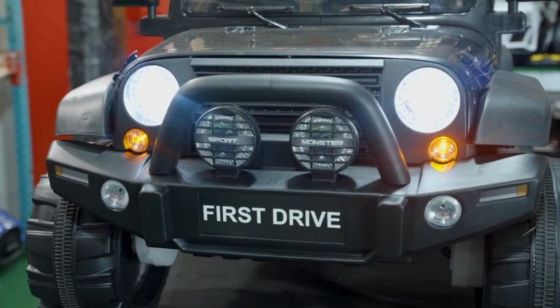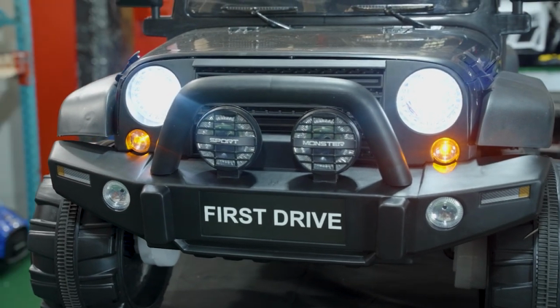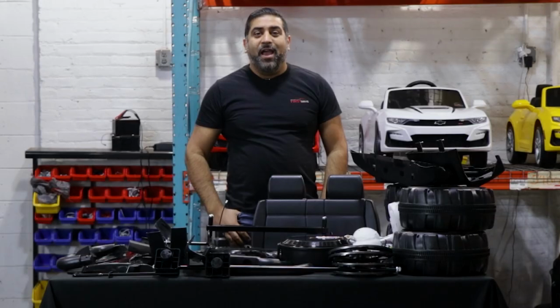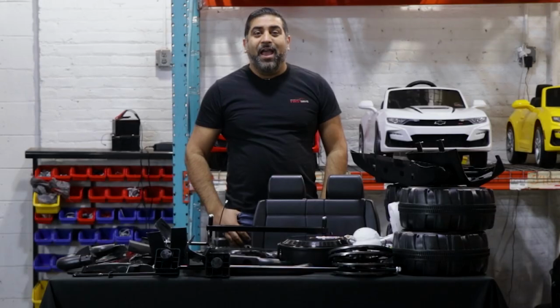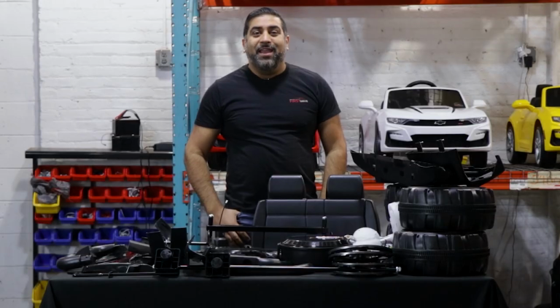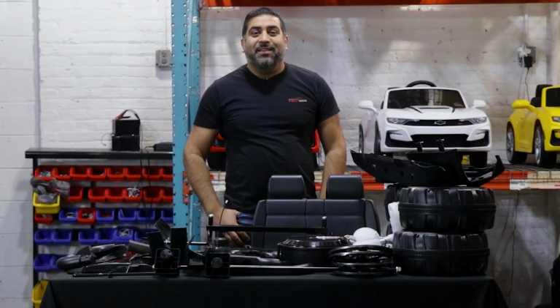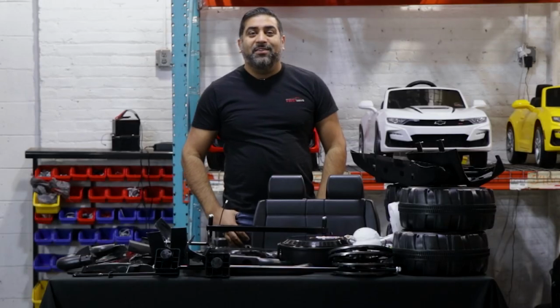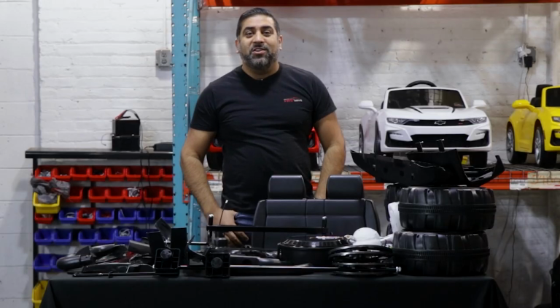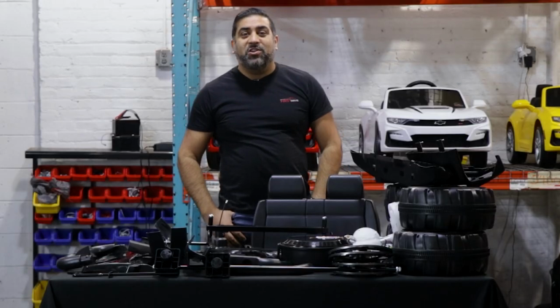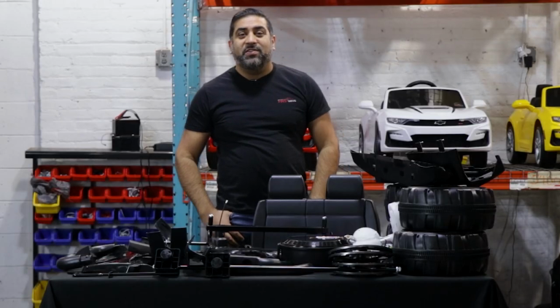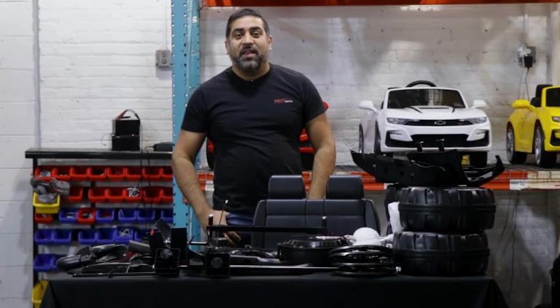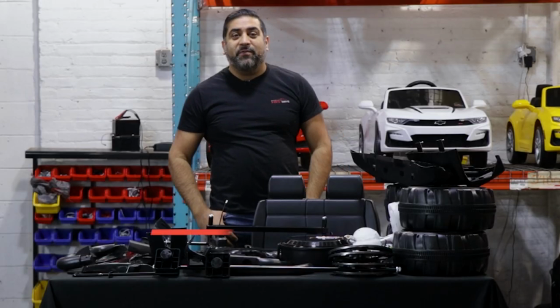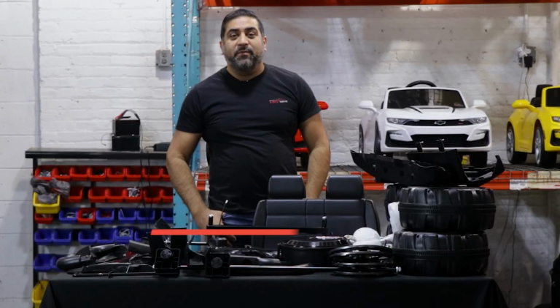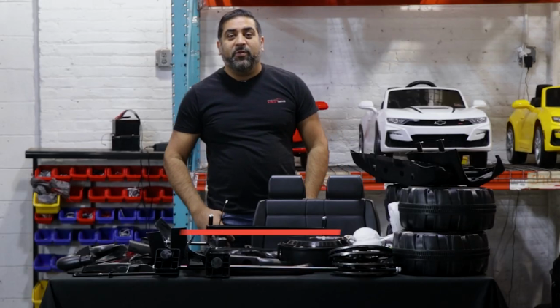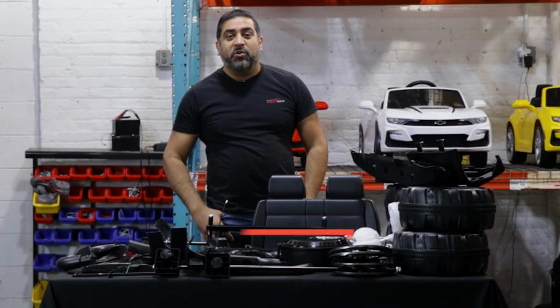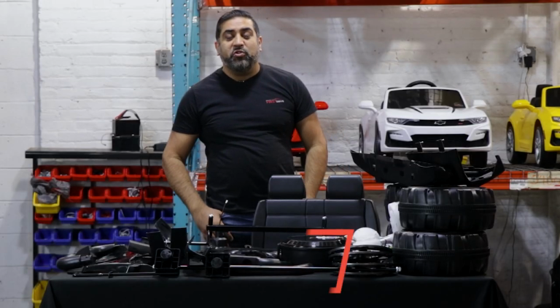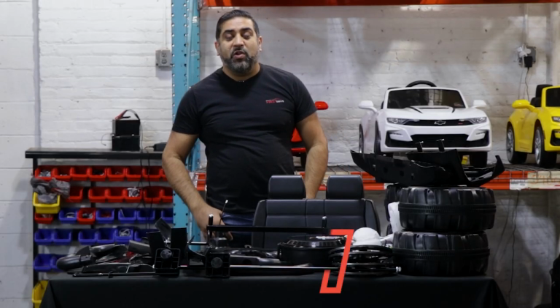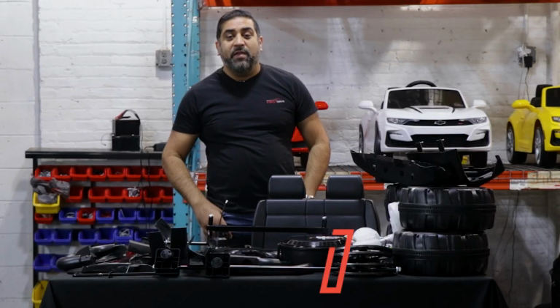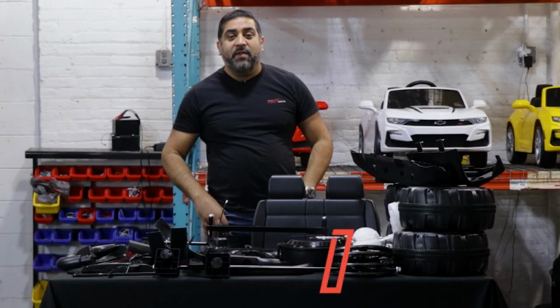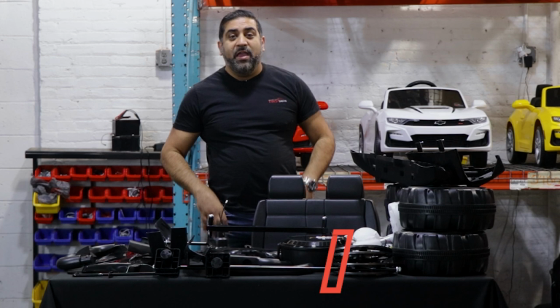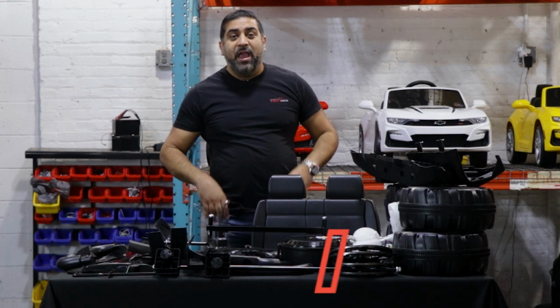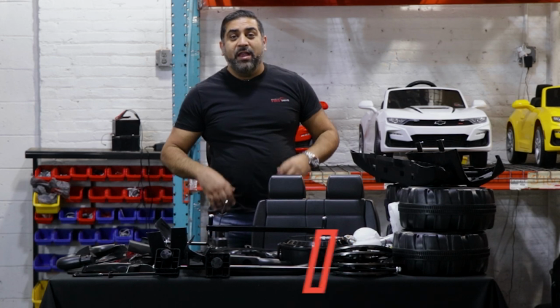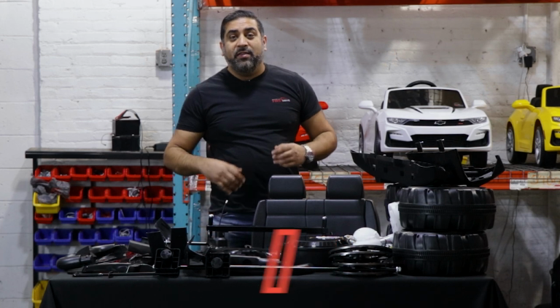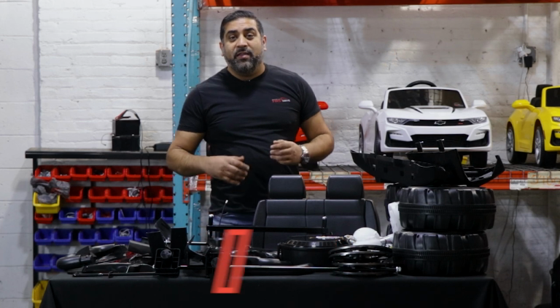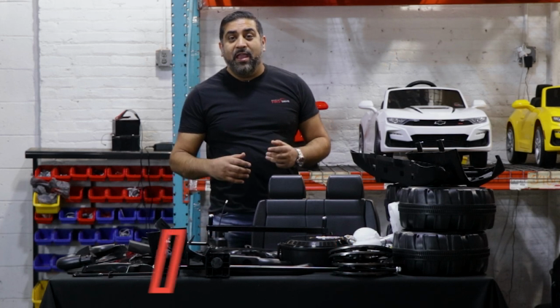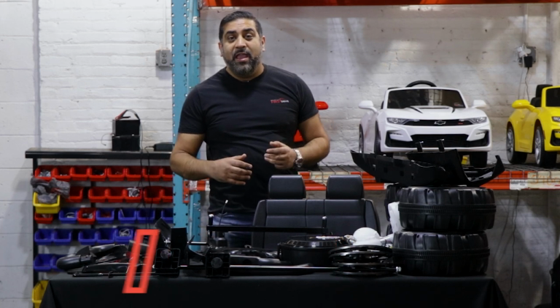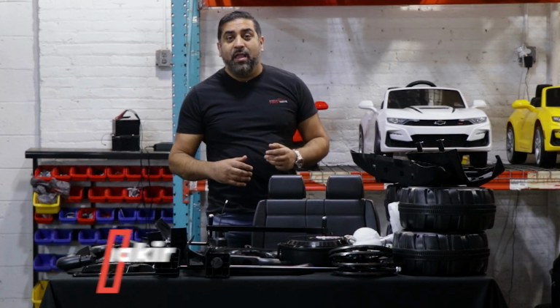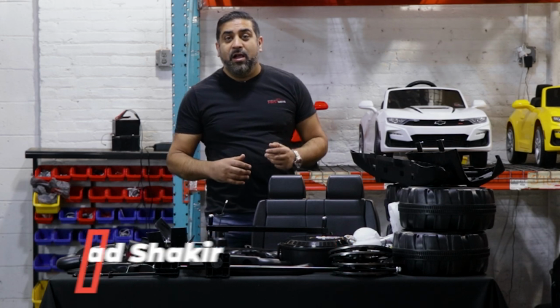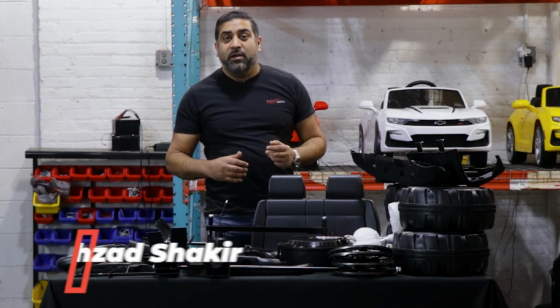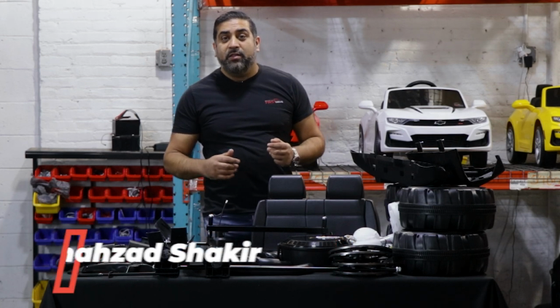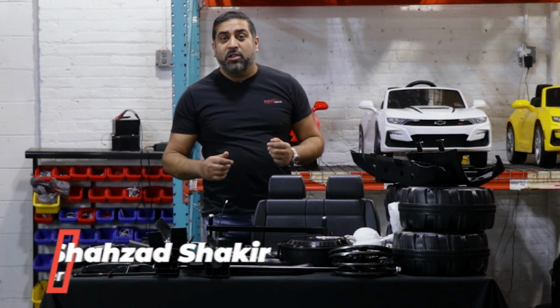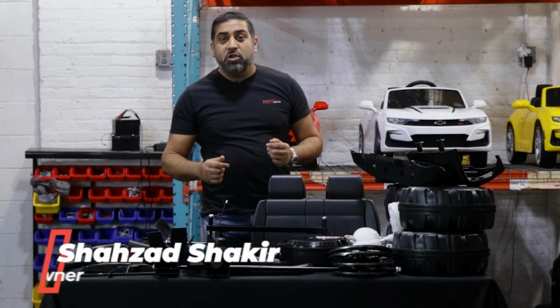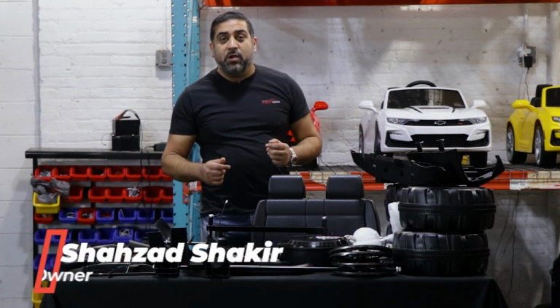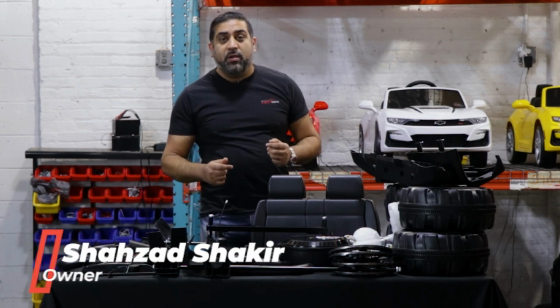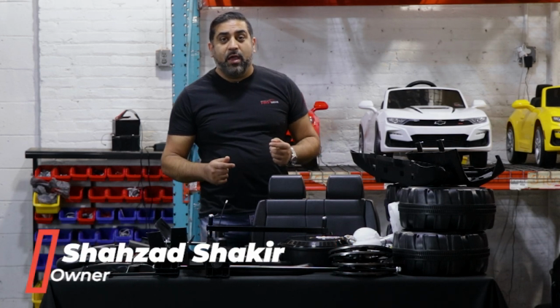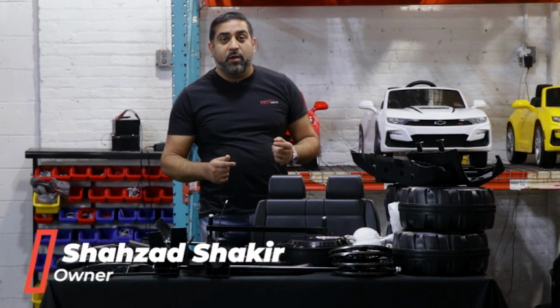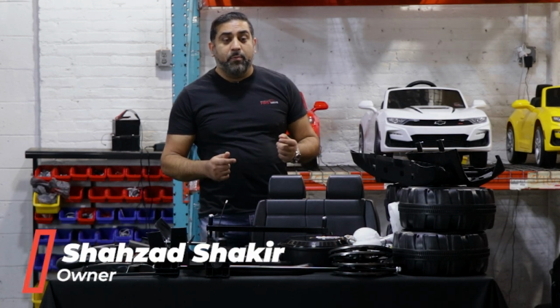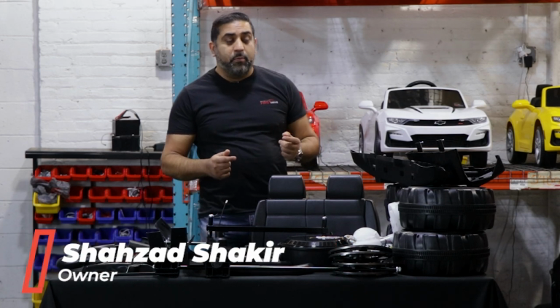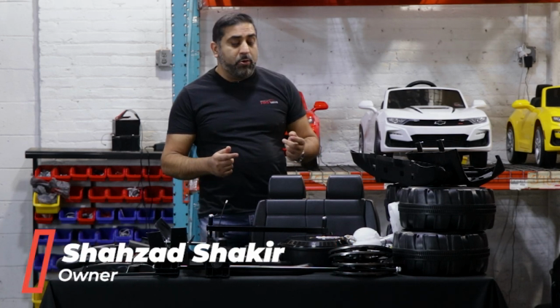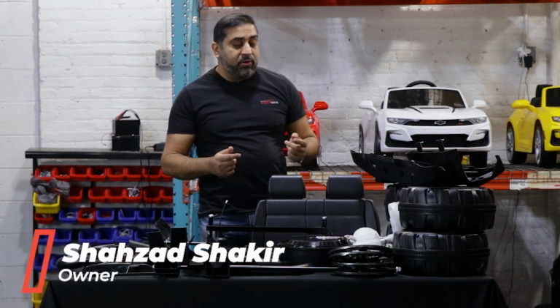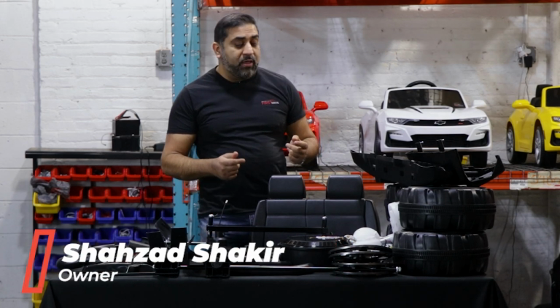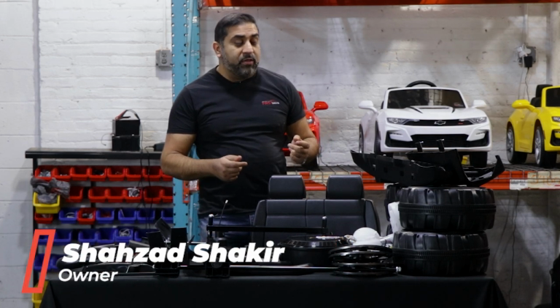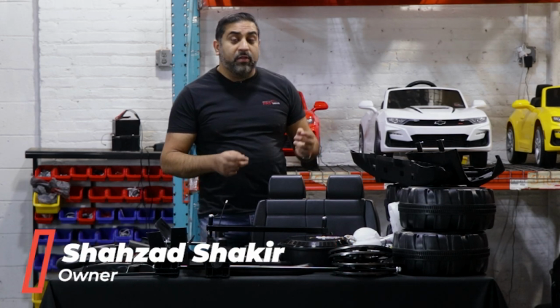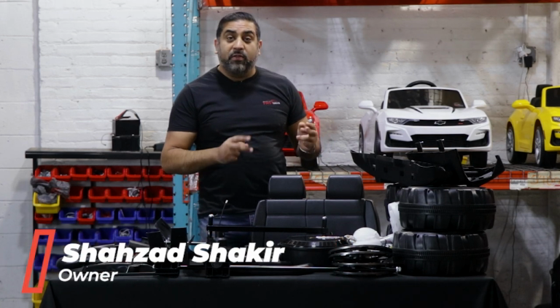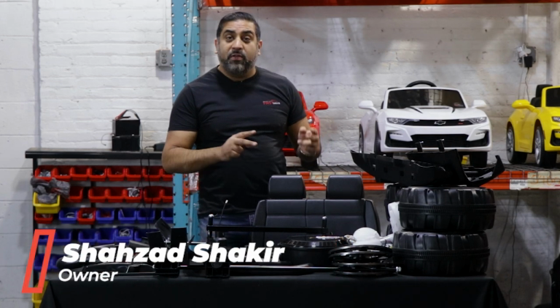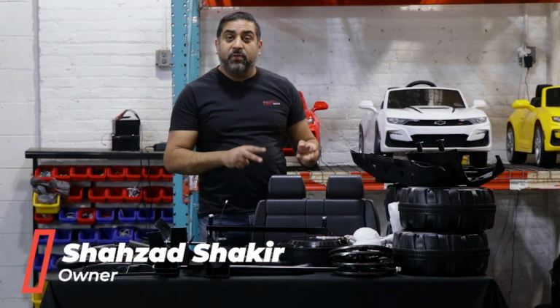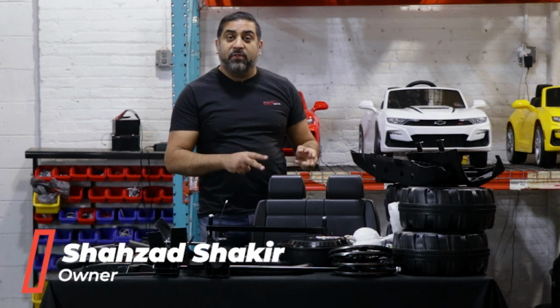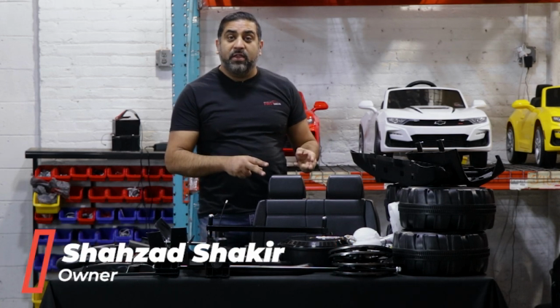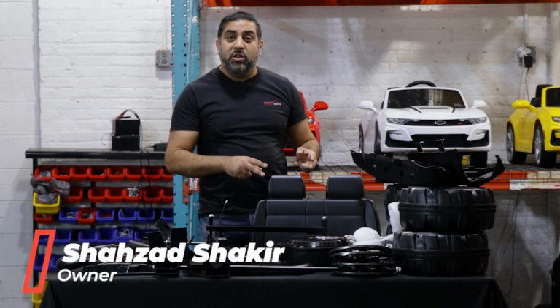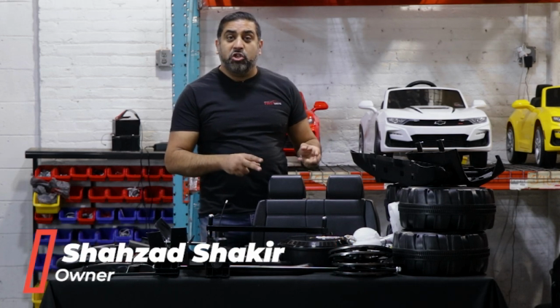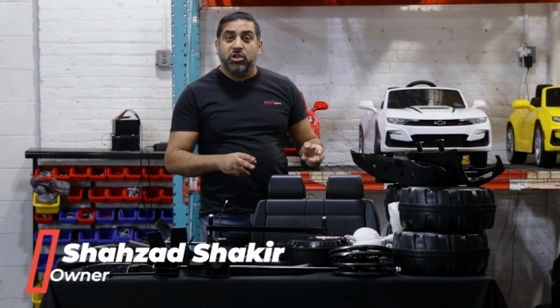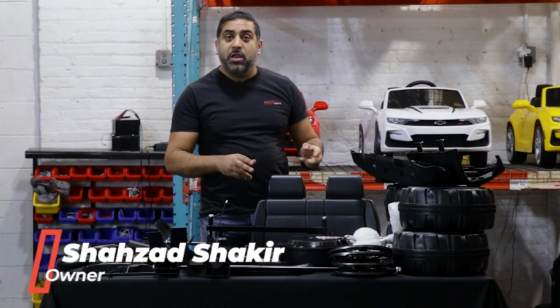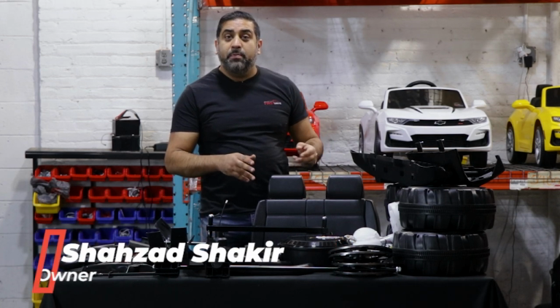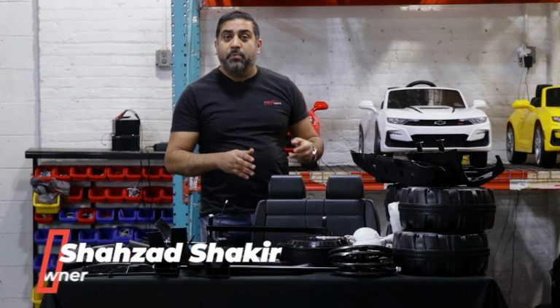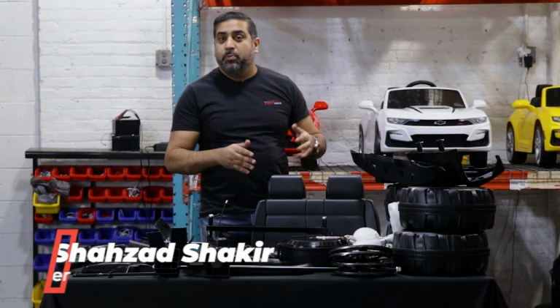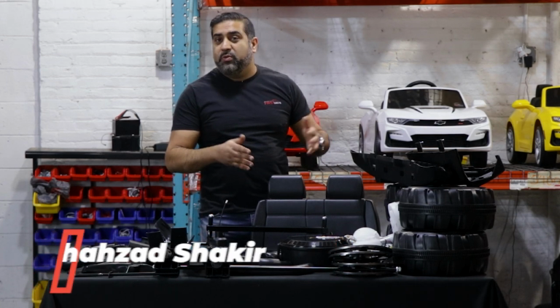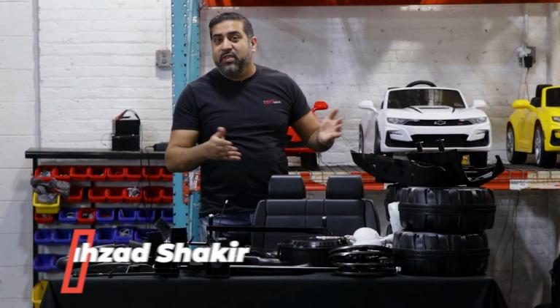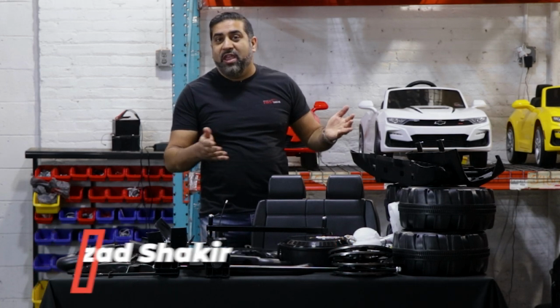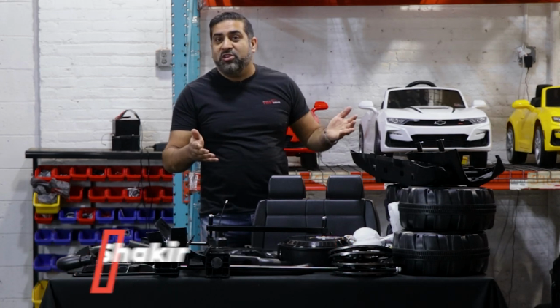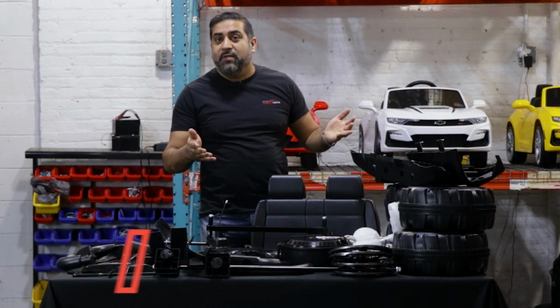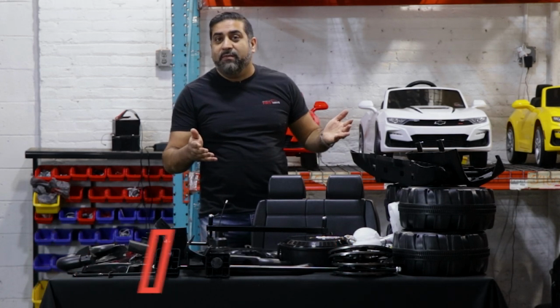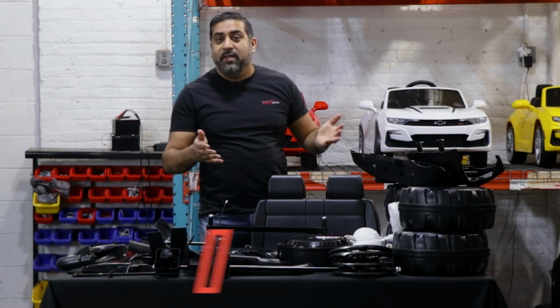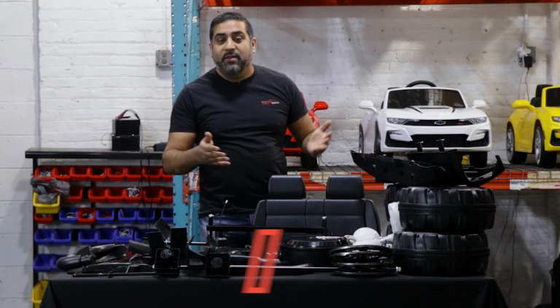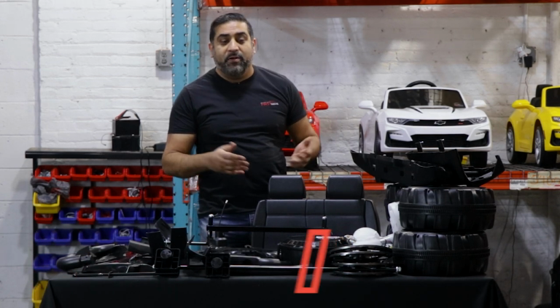Hi, this is Shazab from First Drive and today I'm going to teach you how to put together the two-seat Jeep slash Defender.